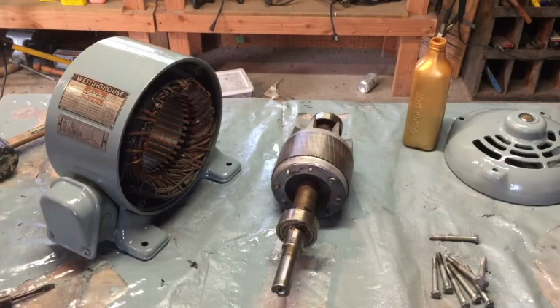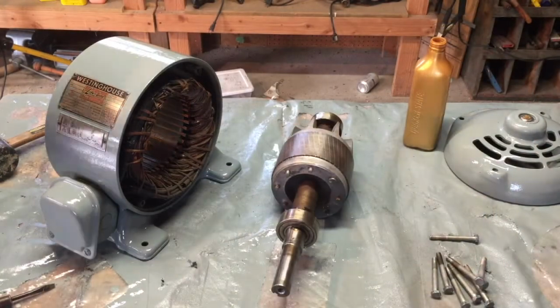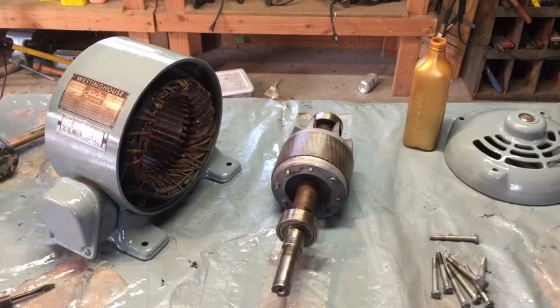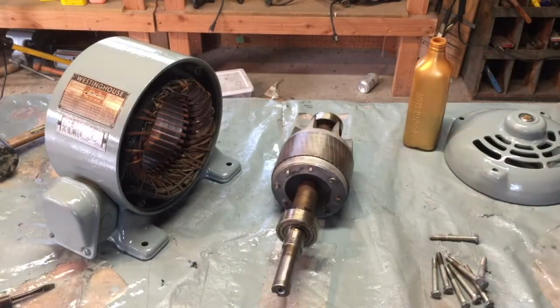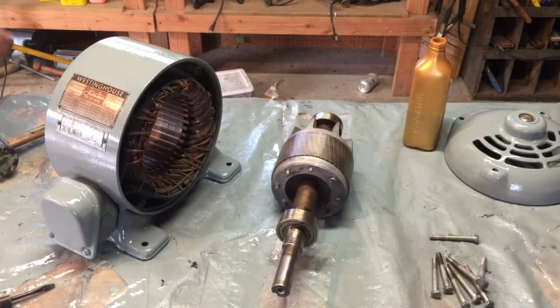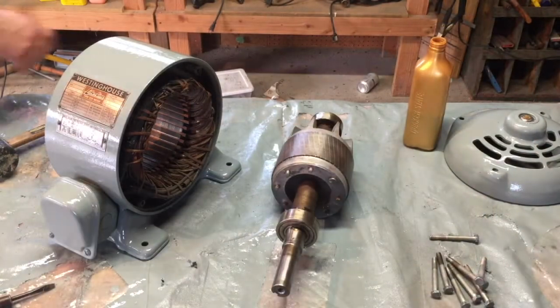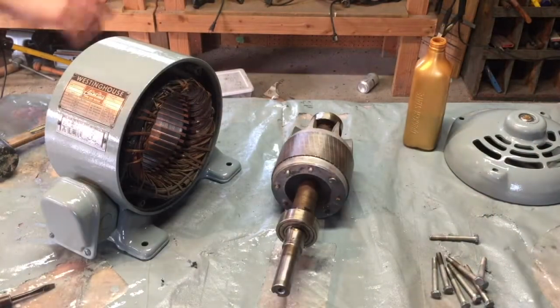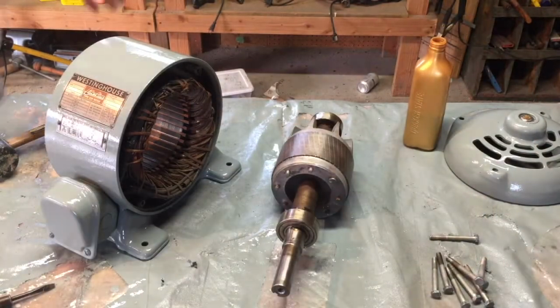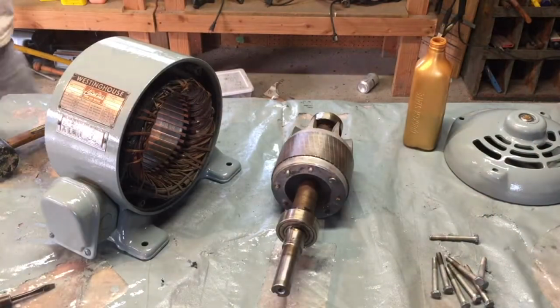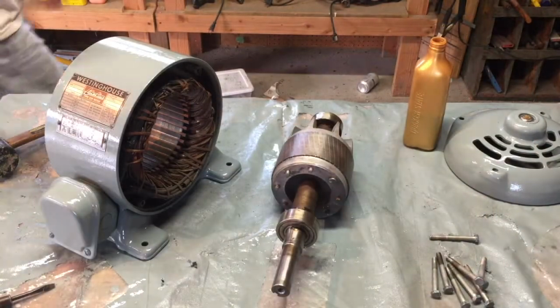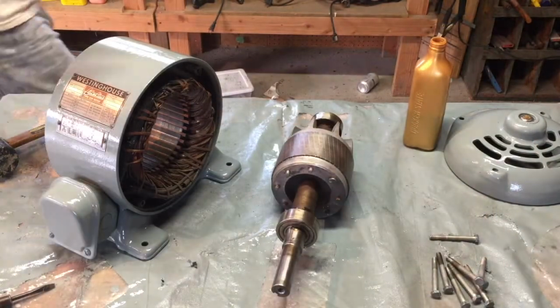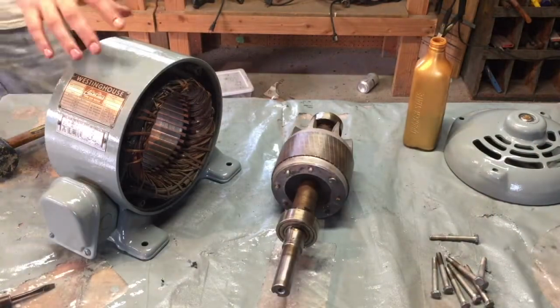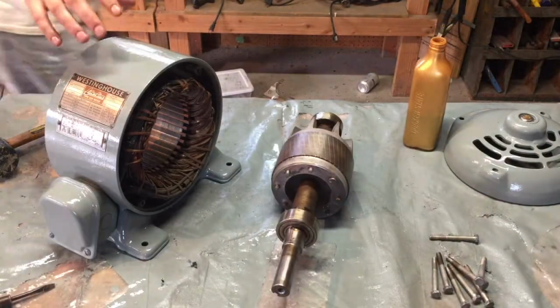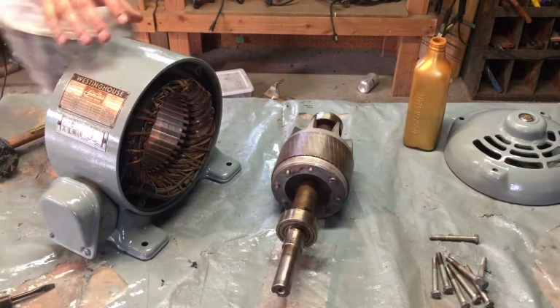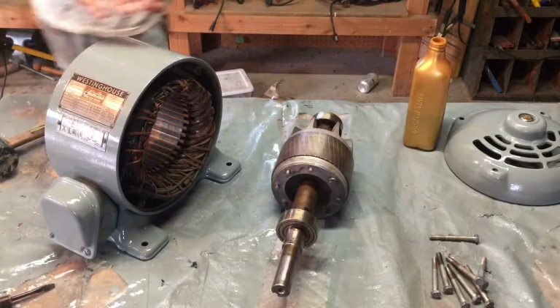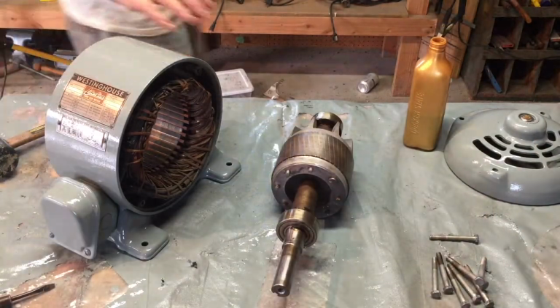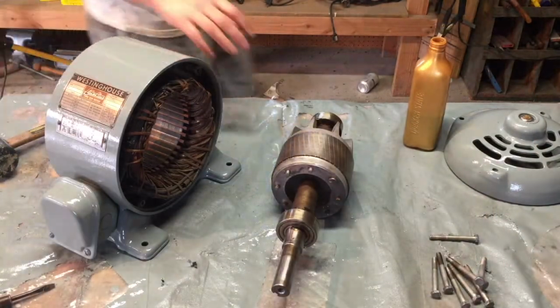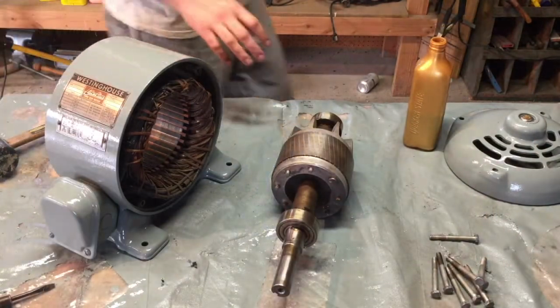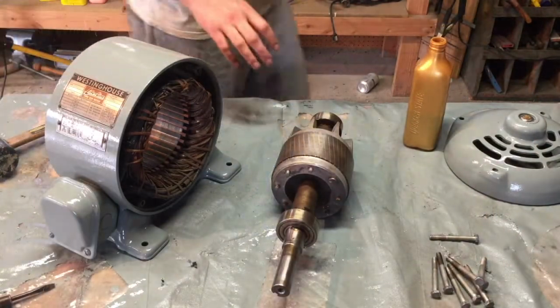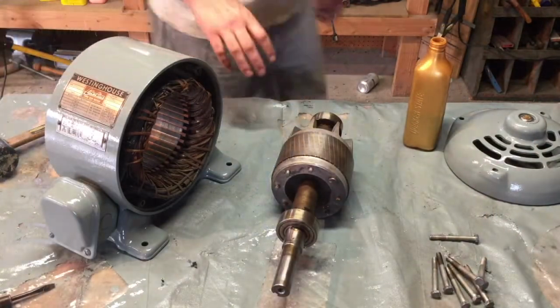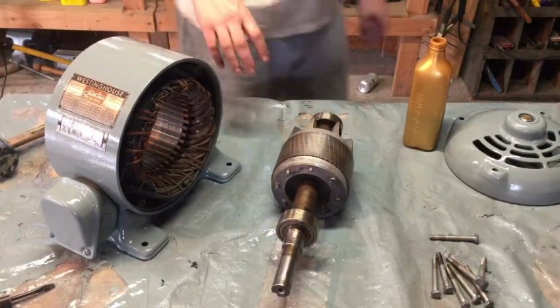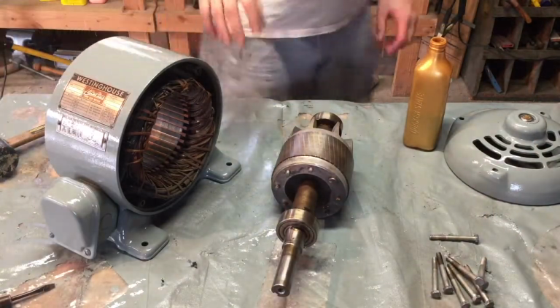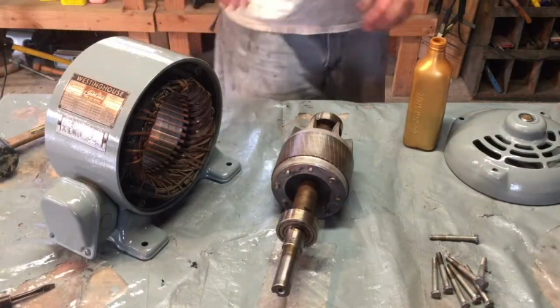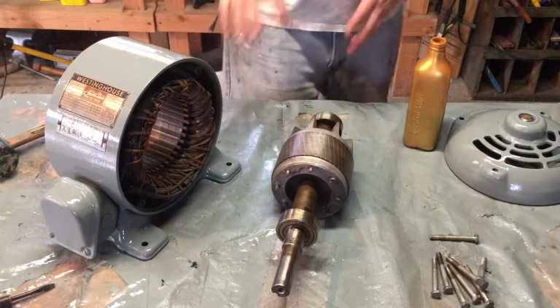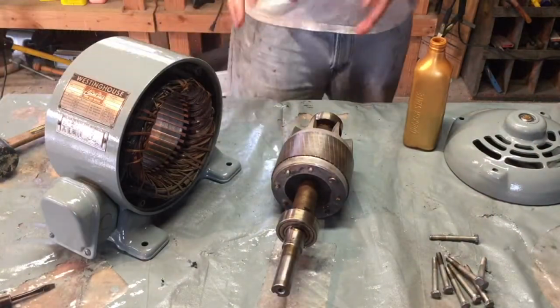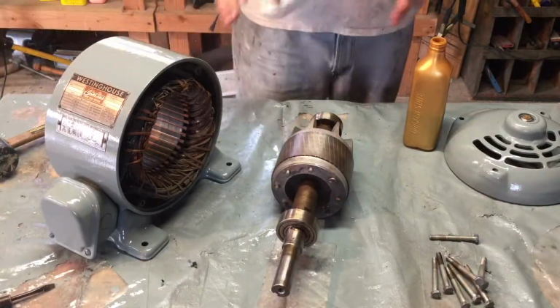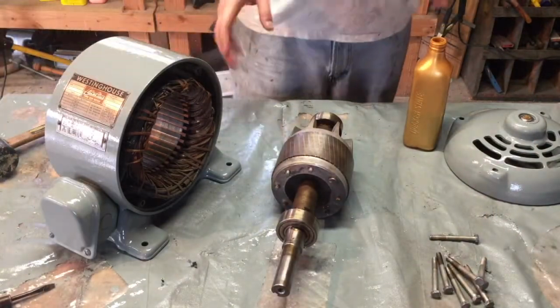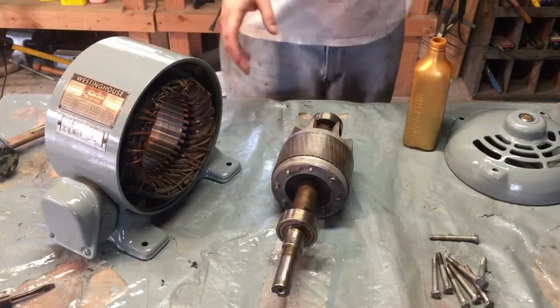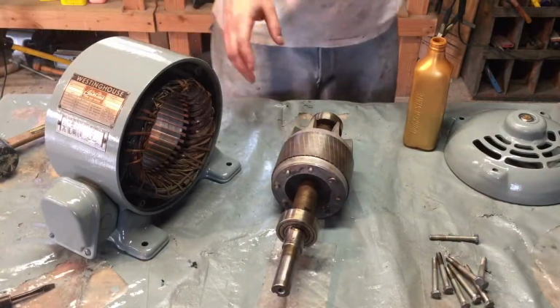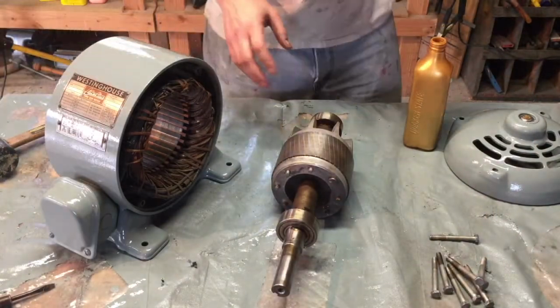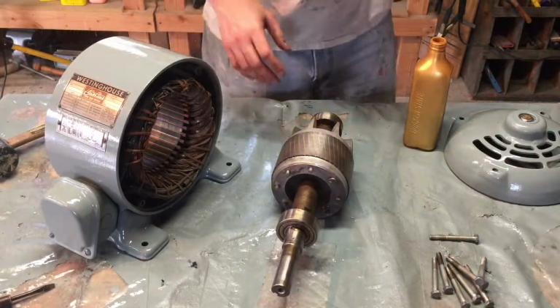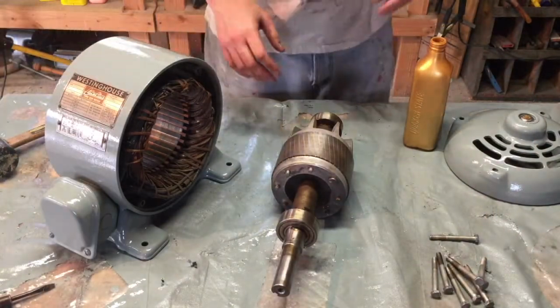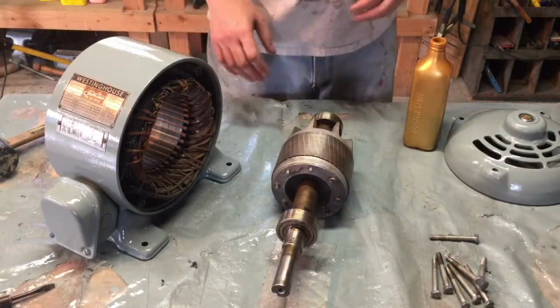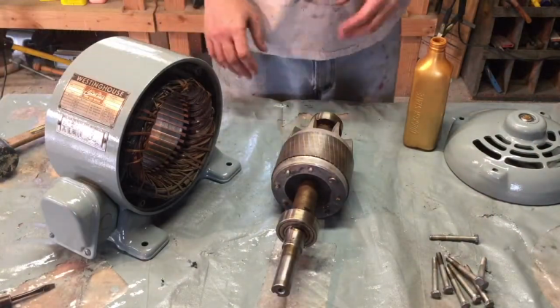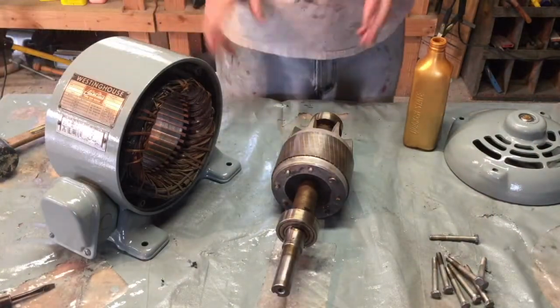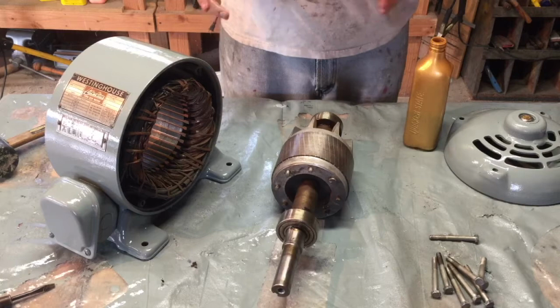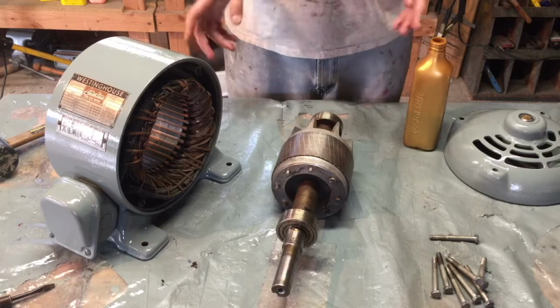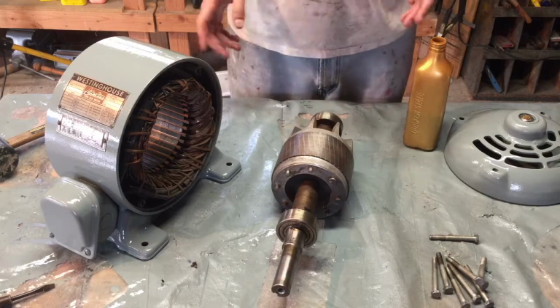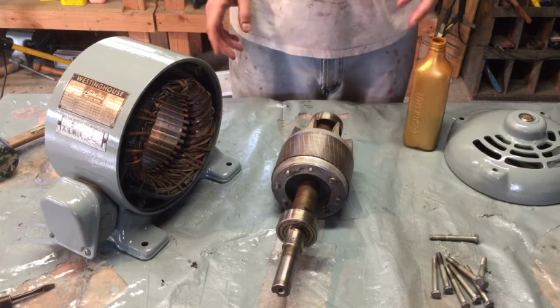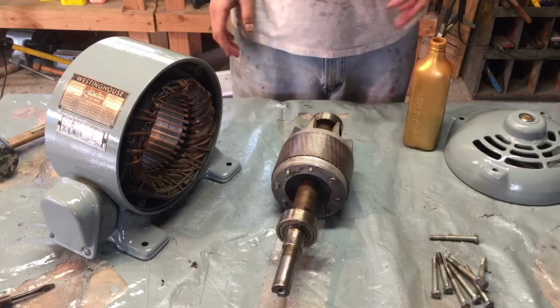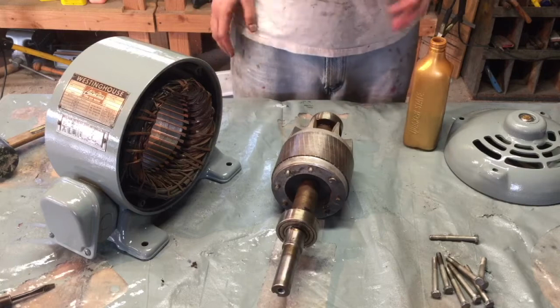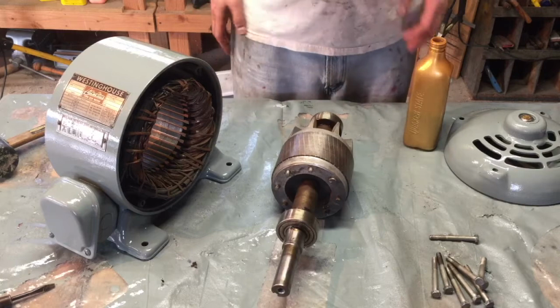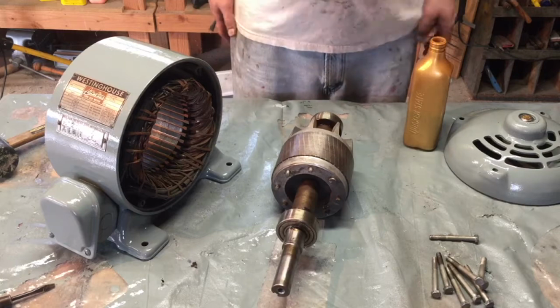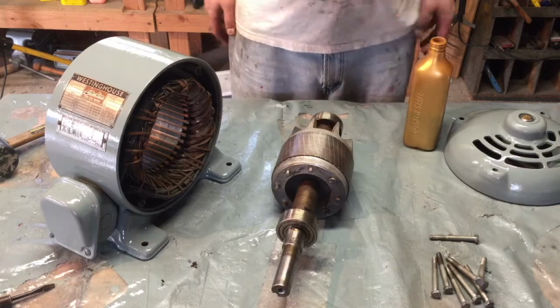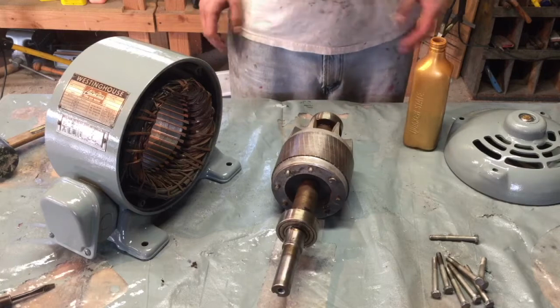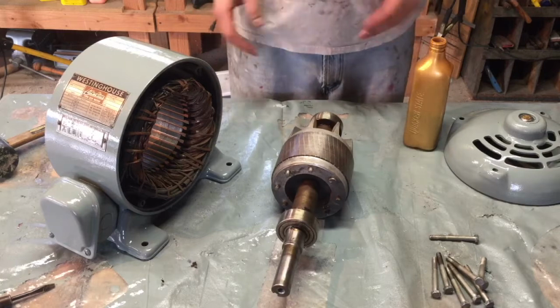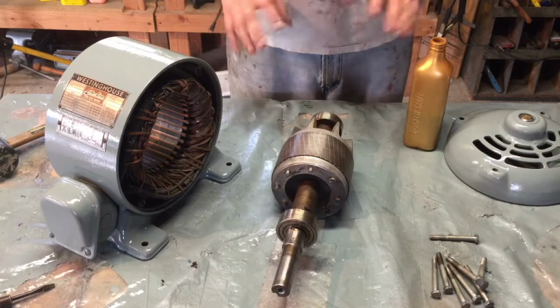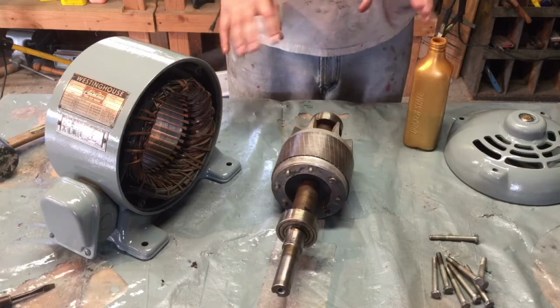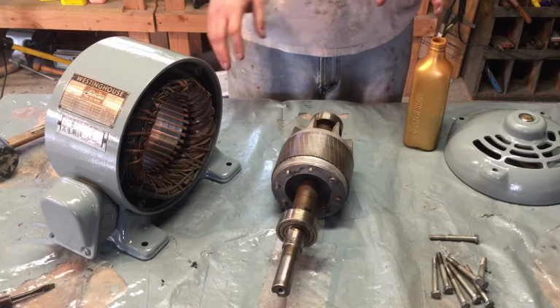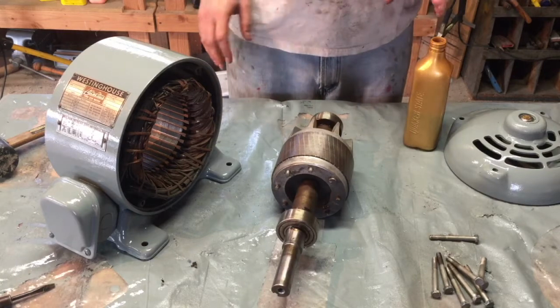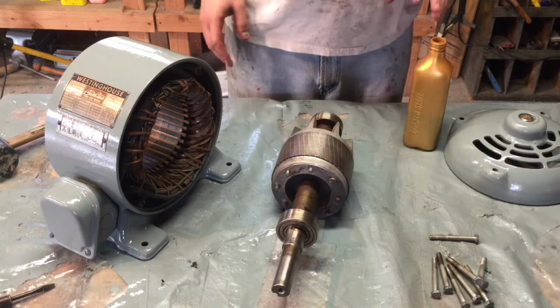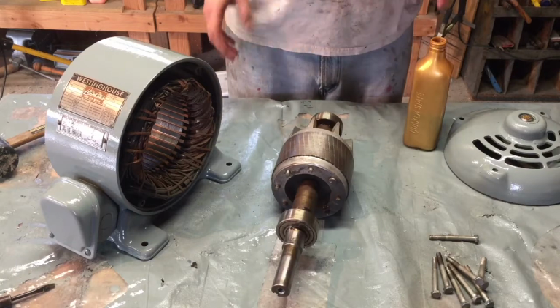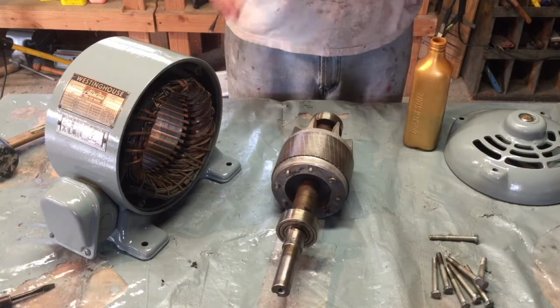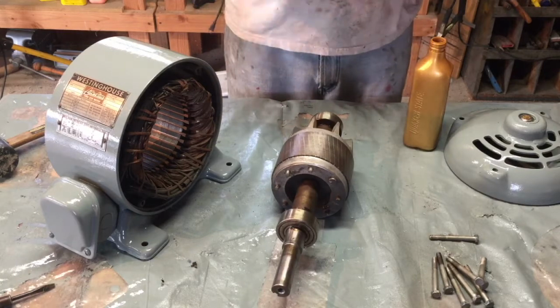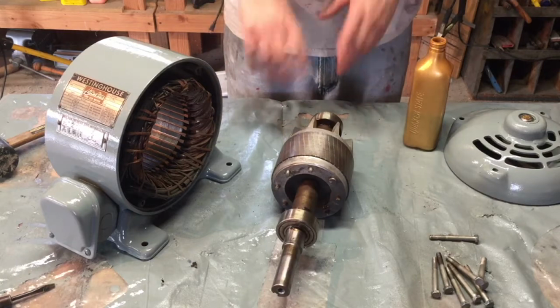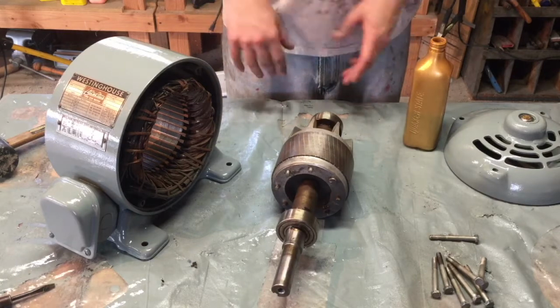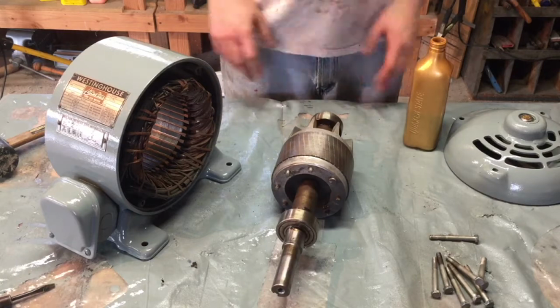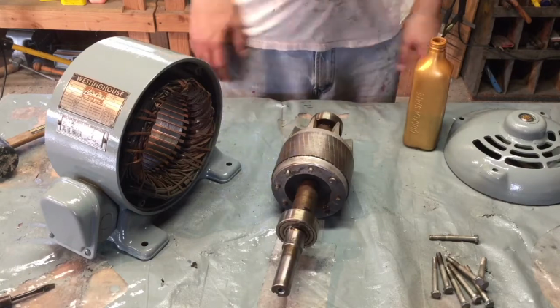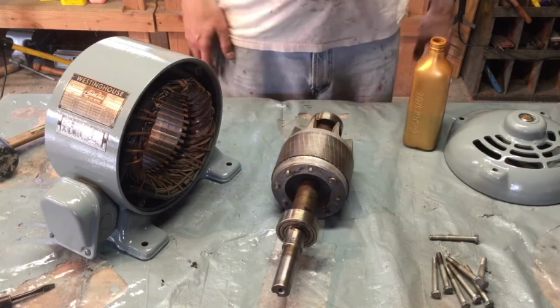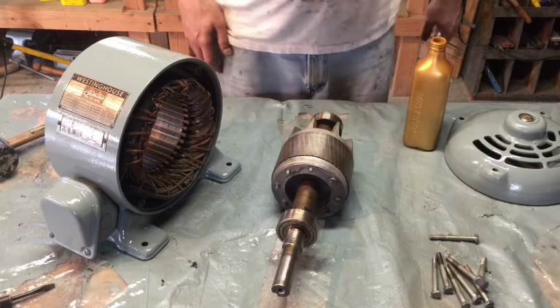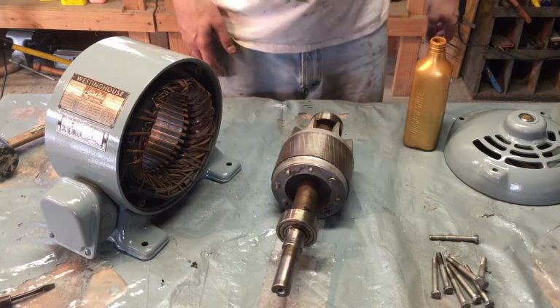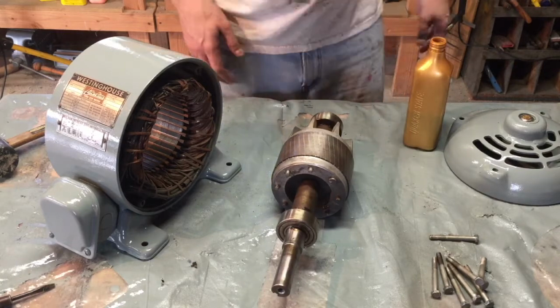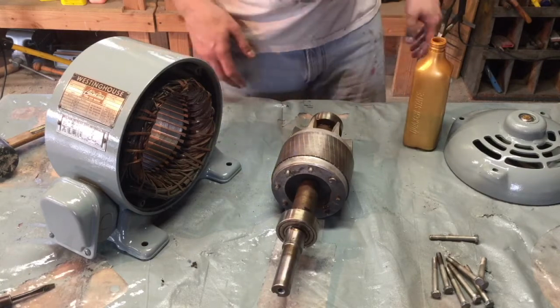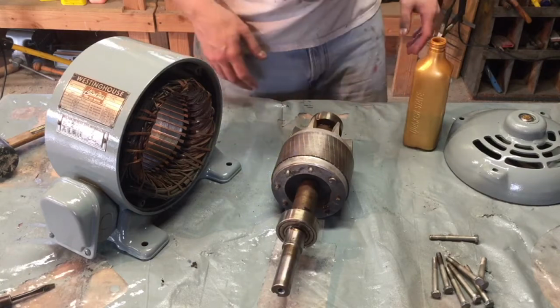So I disassembled the motor to clean it, paint it, and inspect it. That all looks good, so I'm gonna go ahead and reassemble that now.